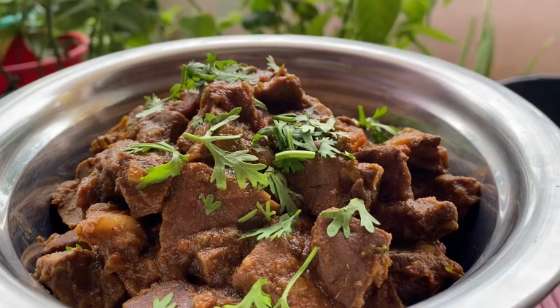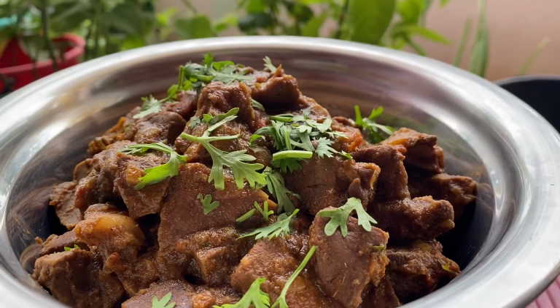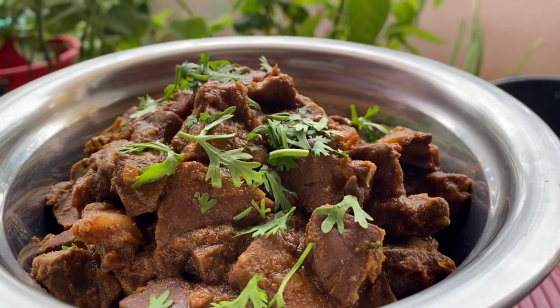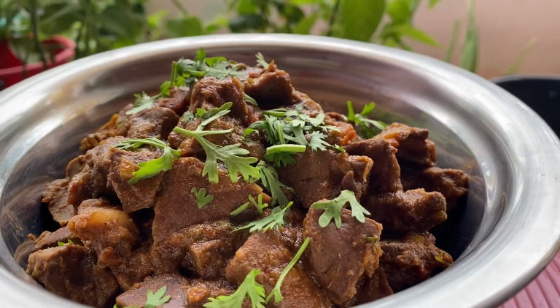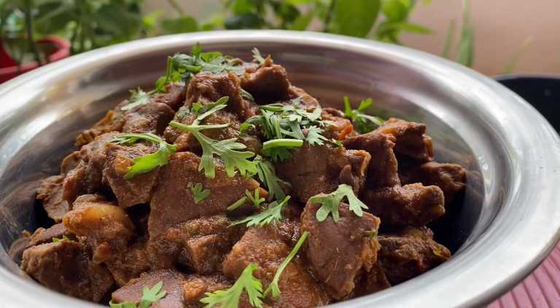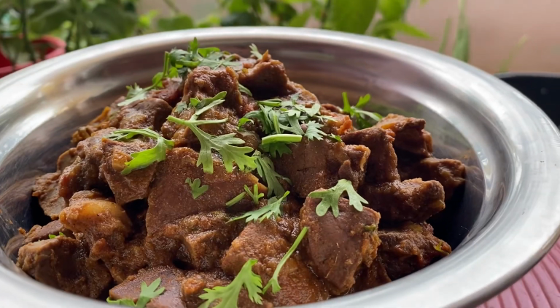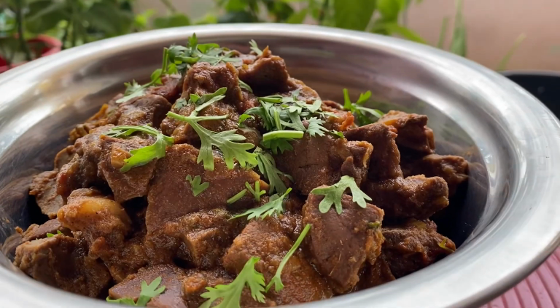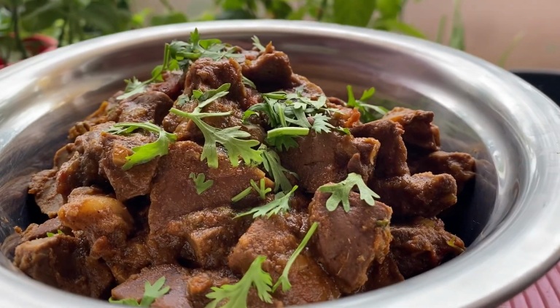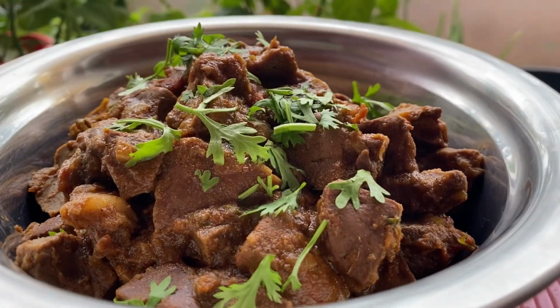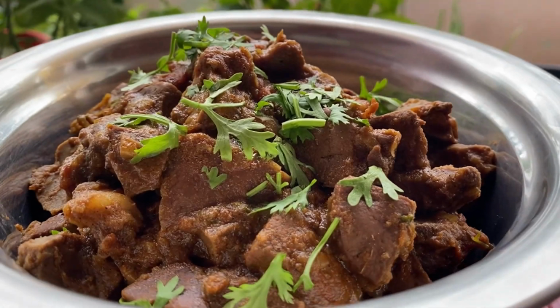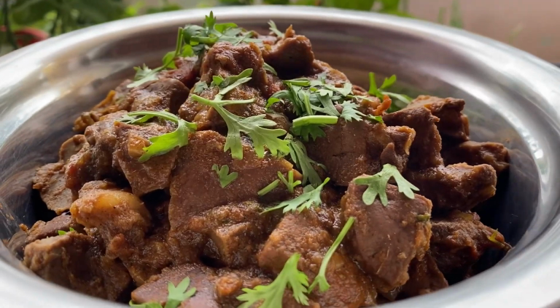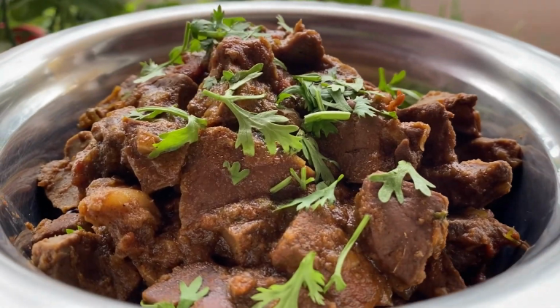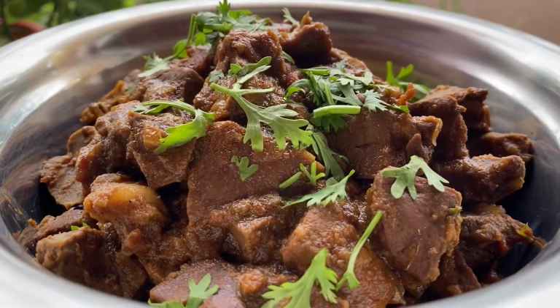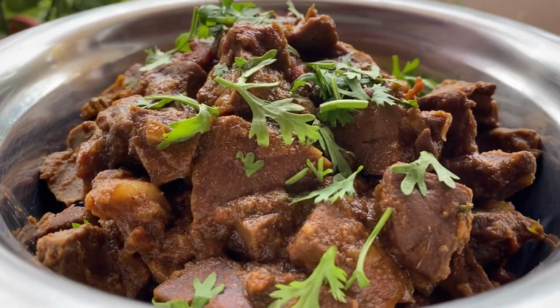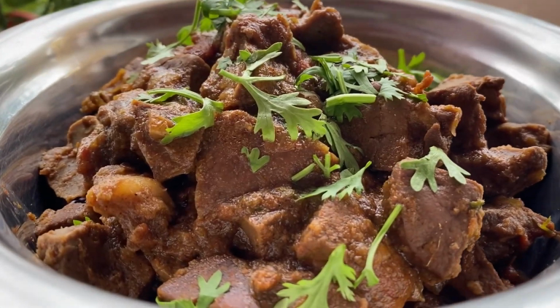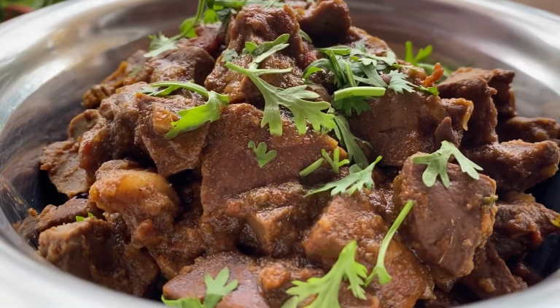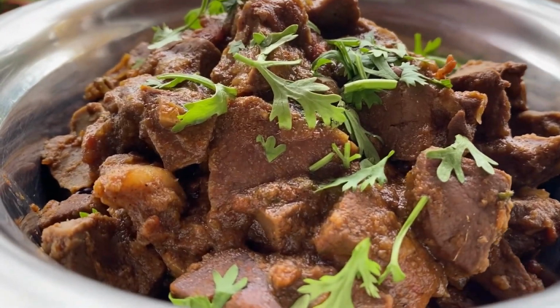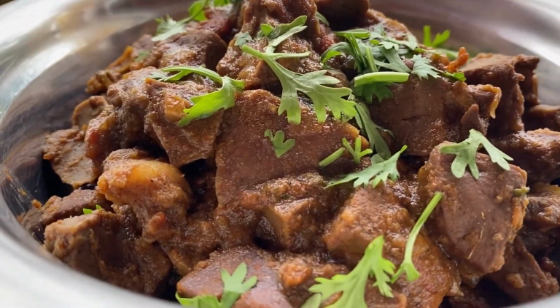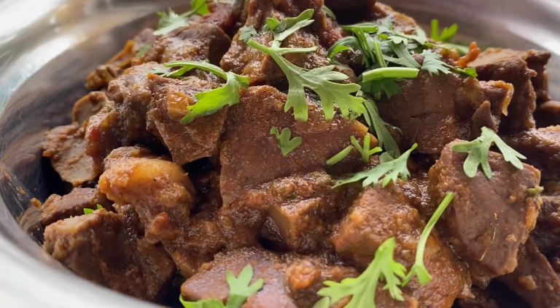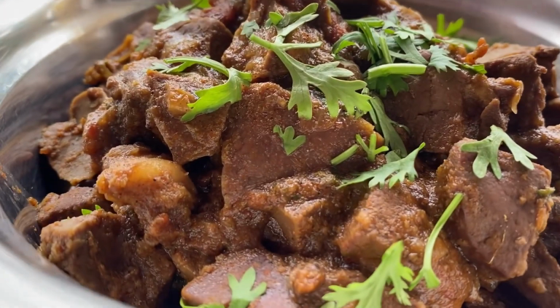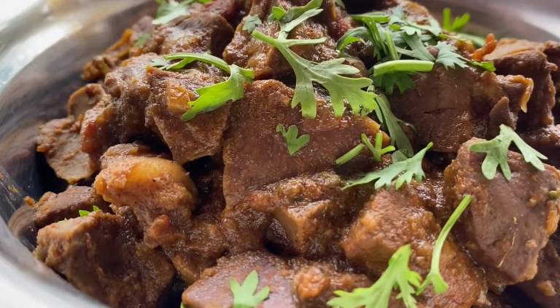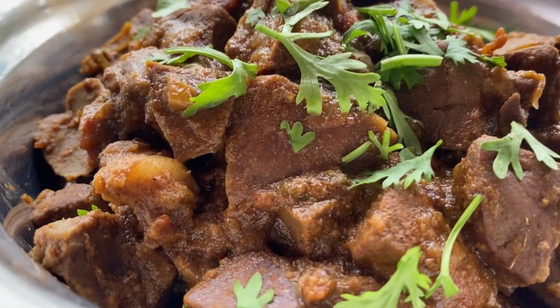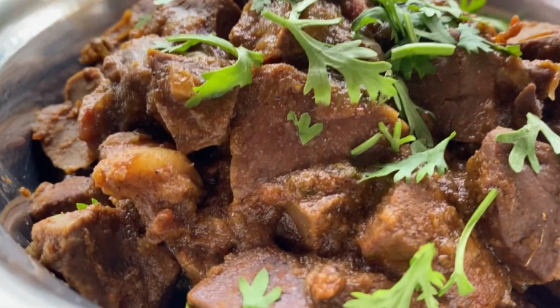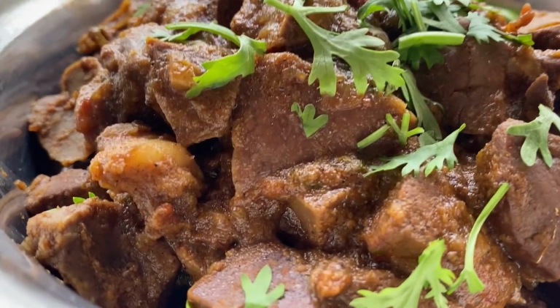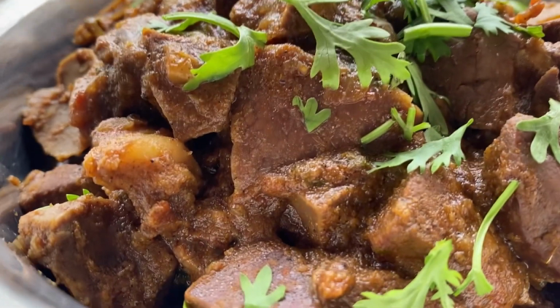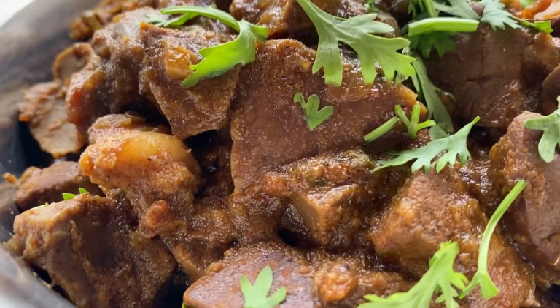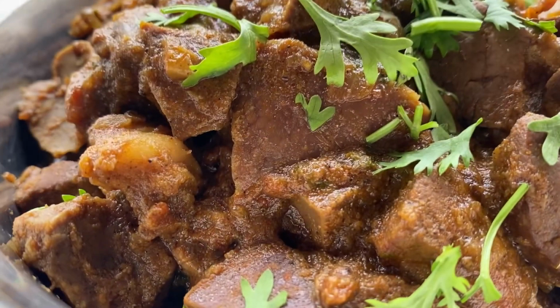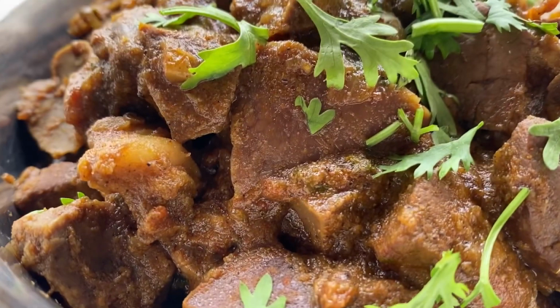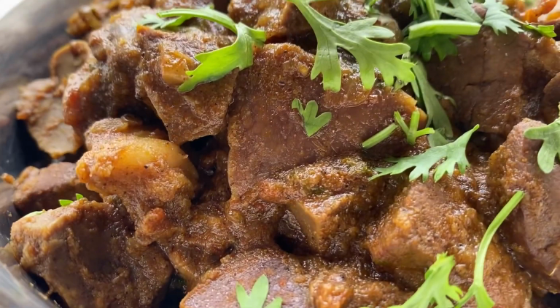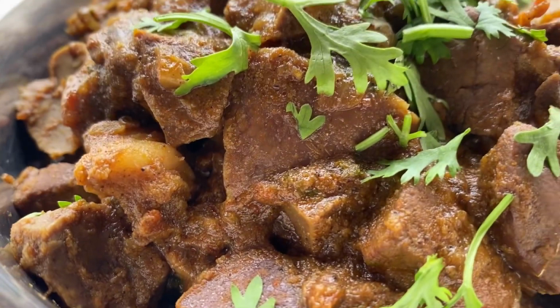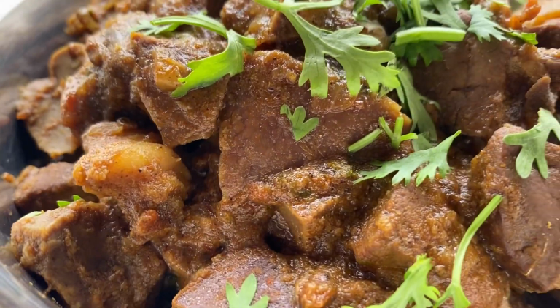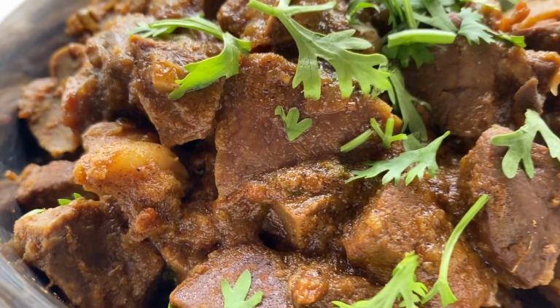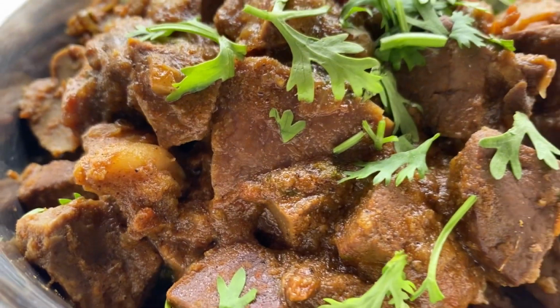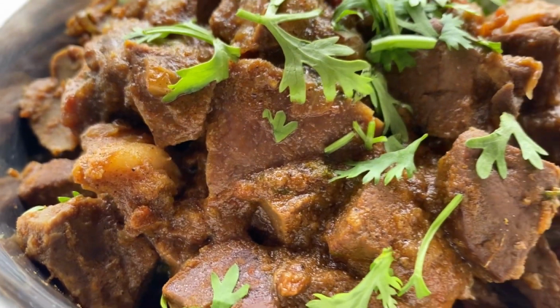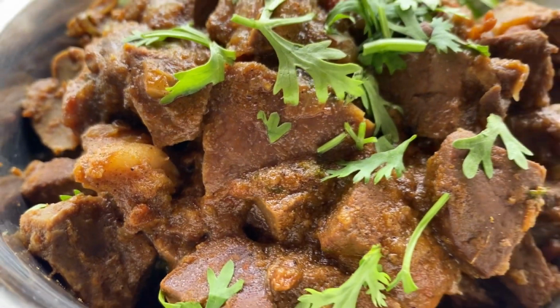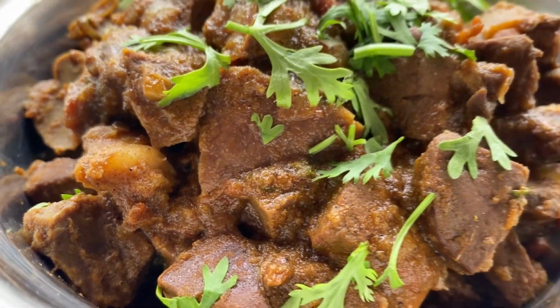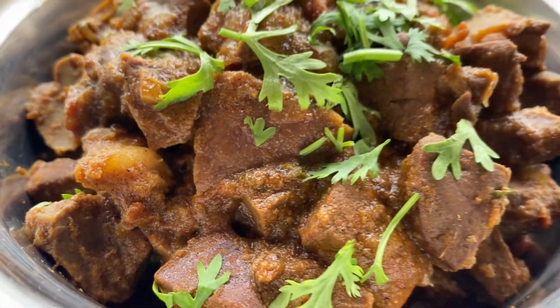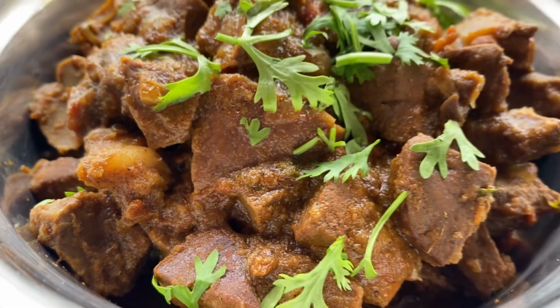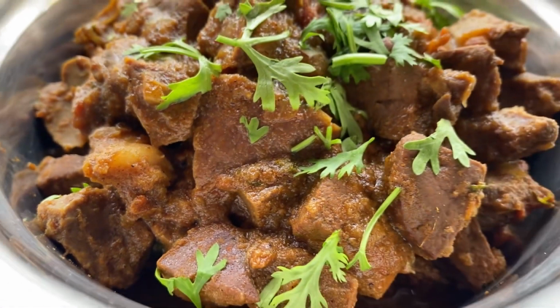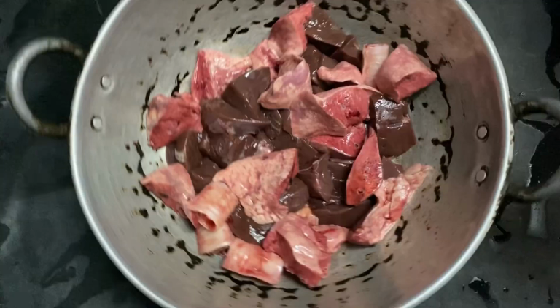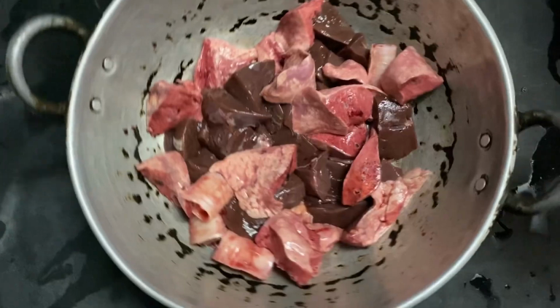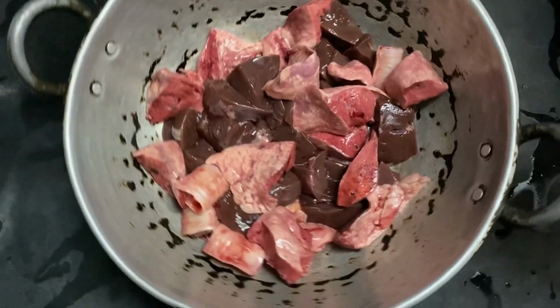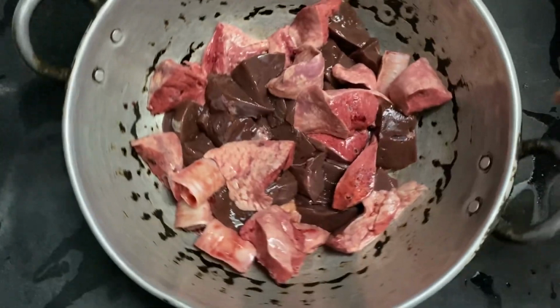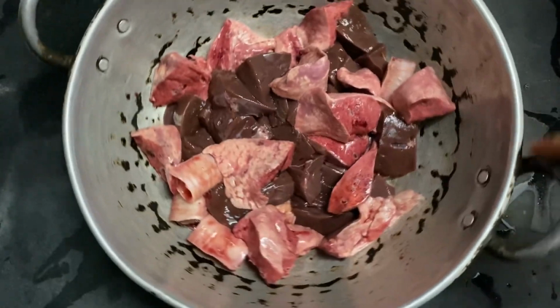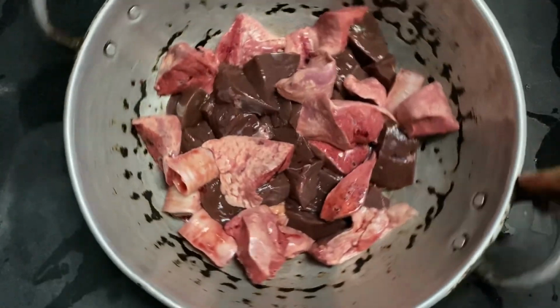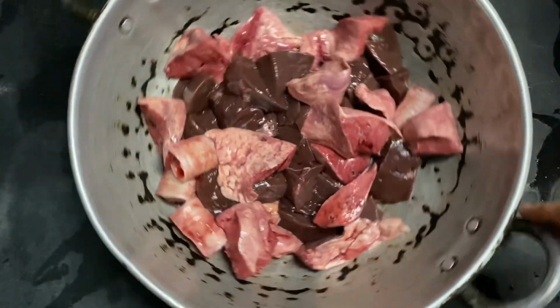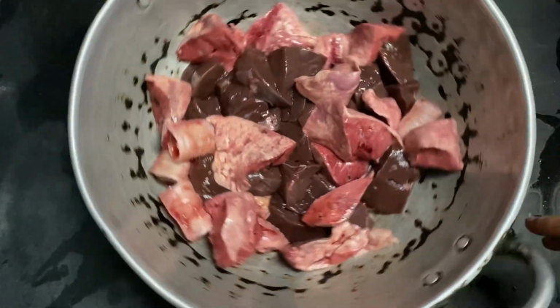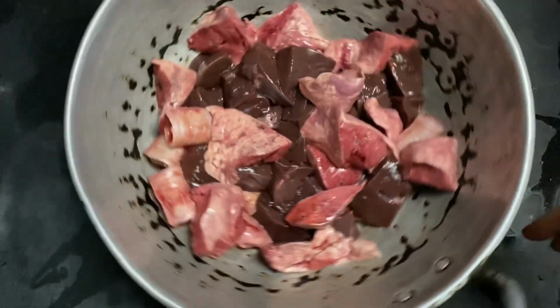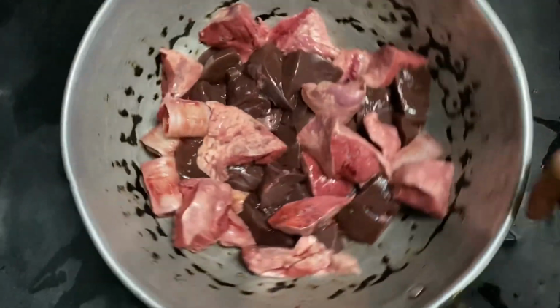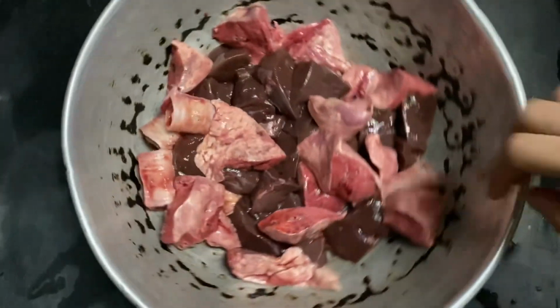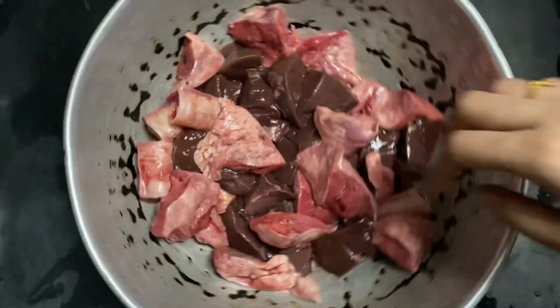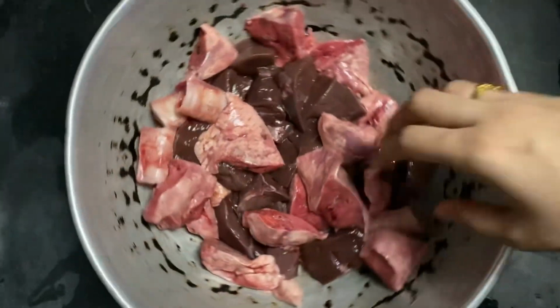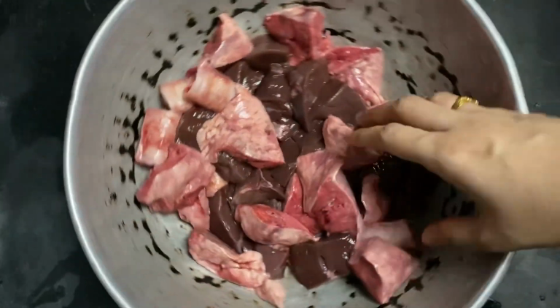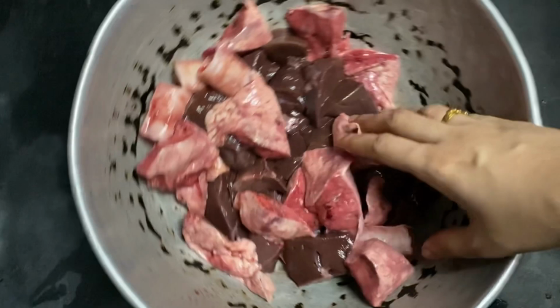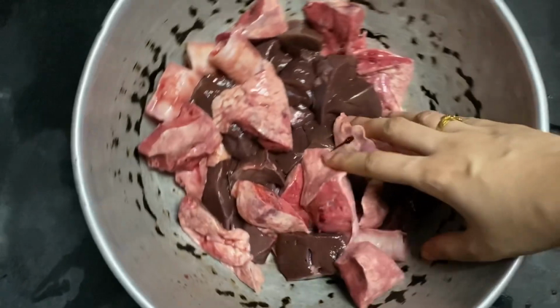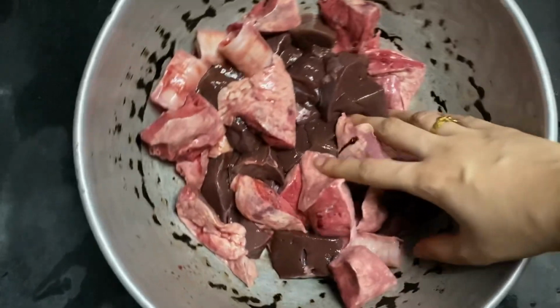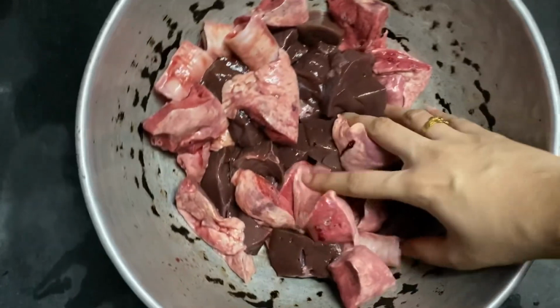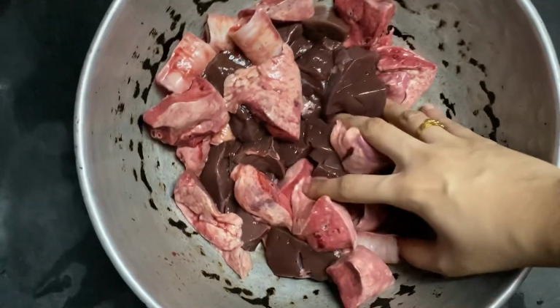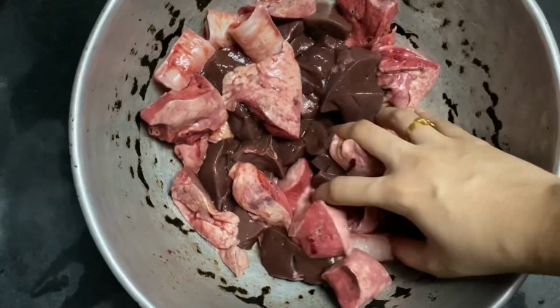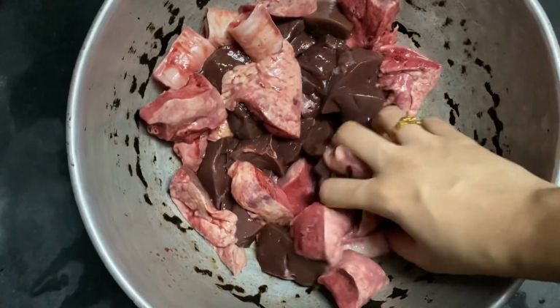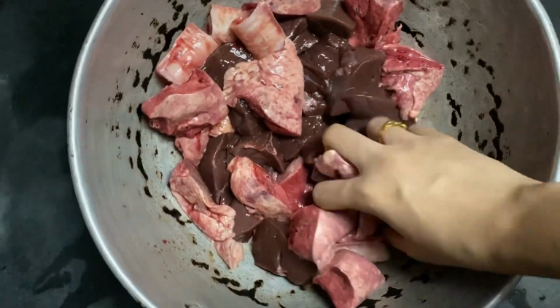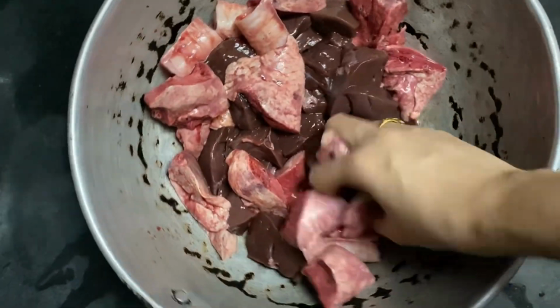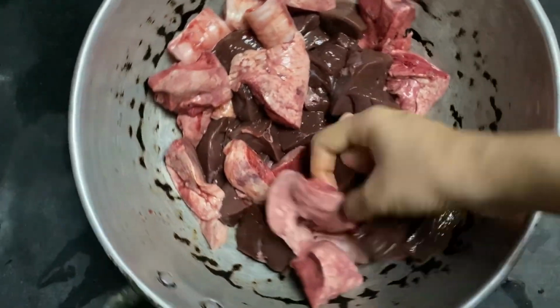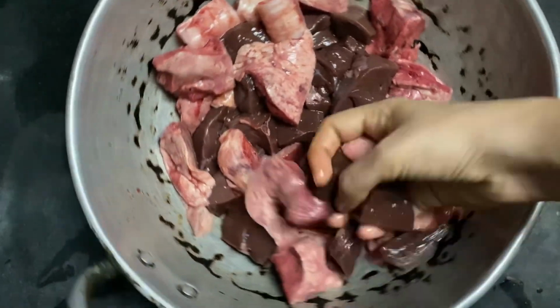Hello, Assalamualaikum. This is easy and quick. How do you do it in this bowl? I will do it in this bowl.